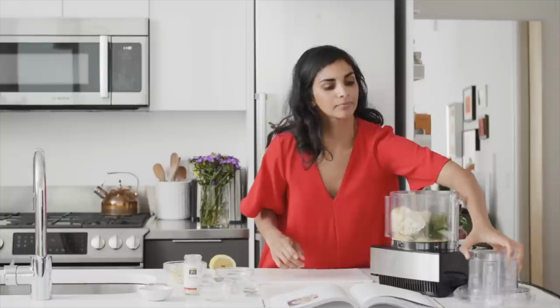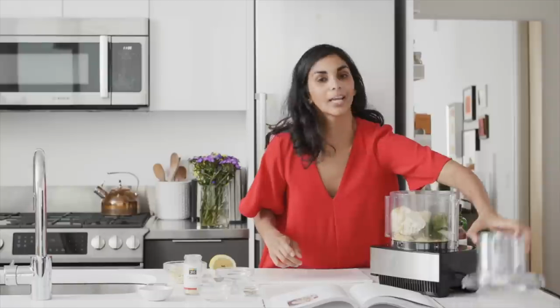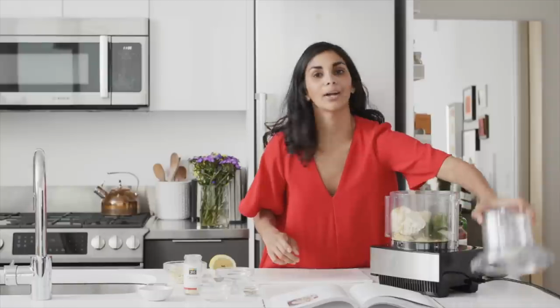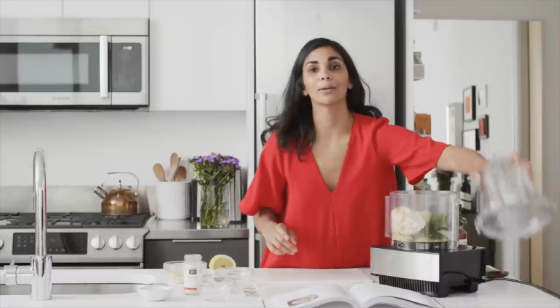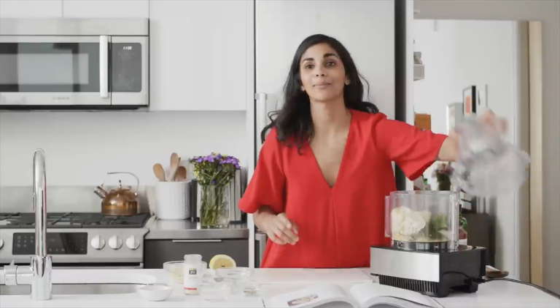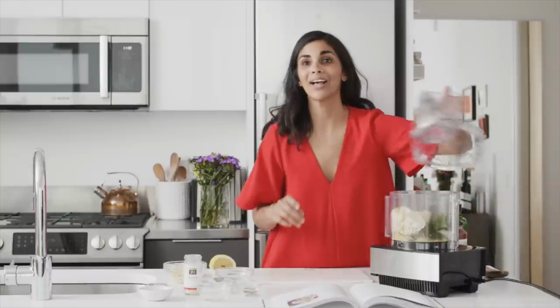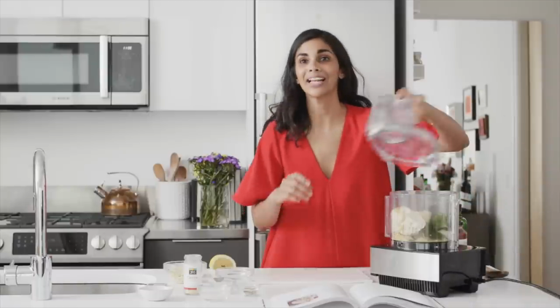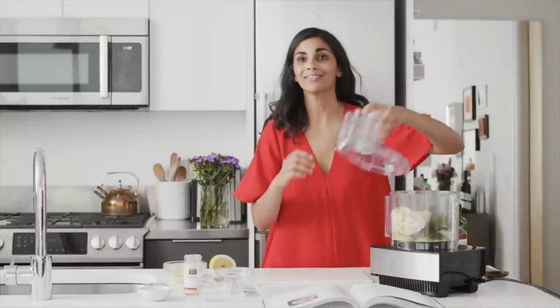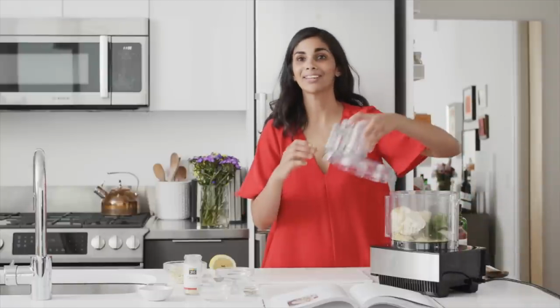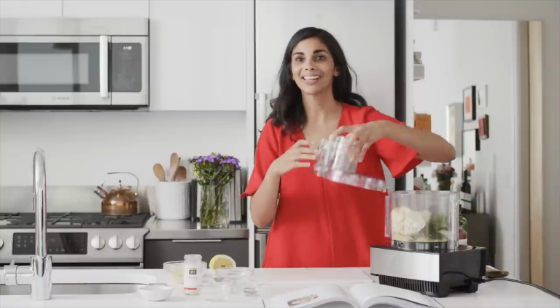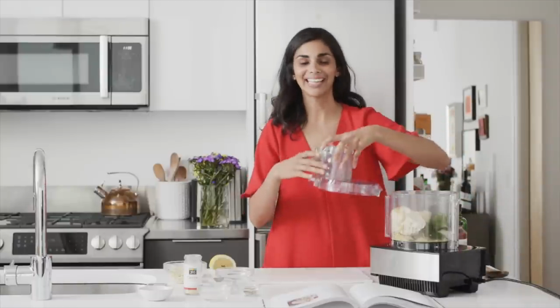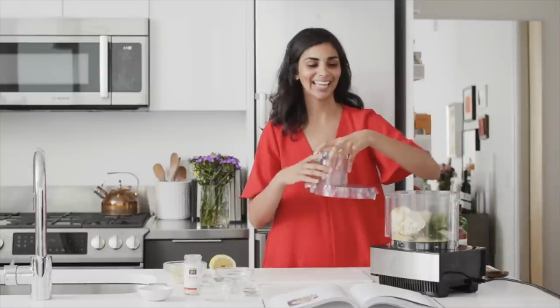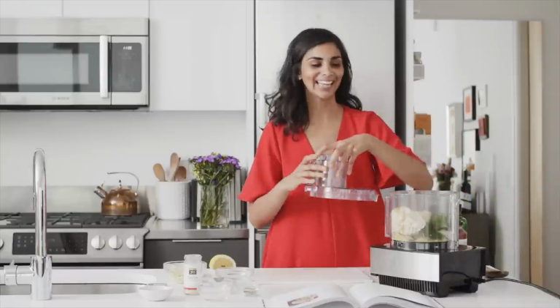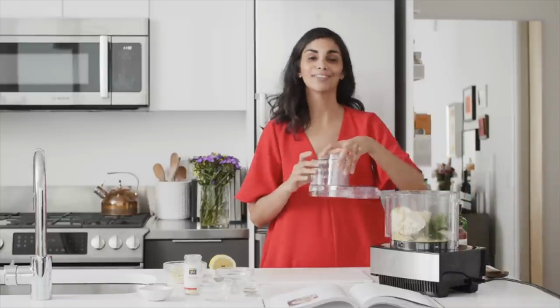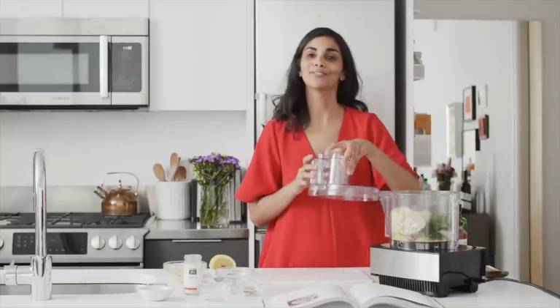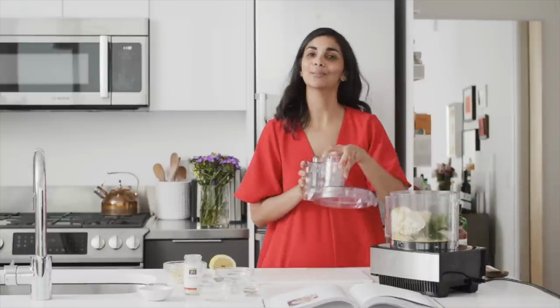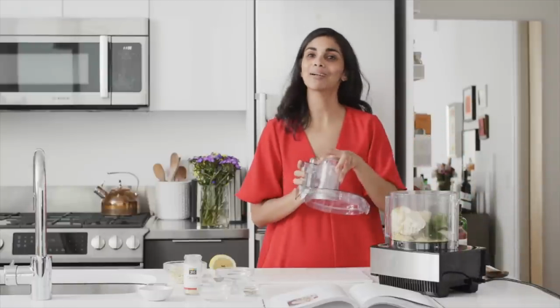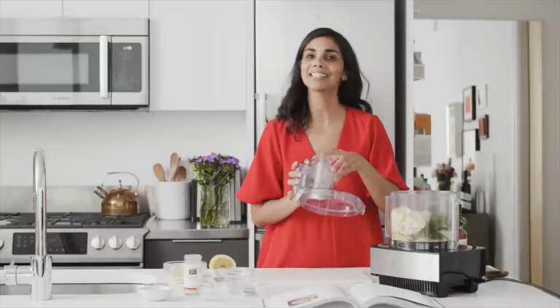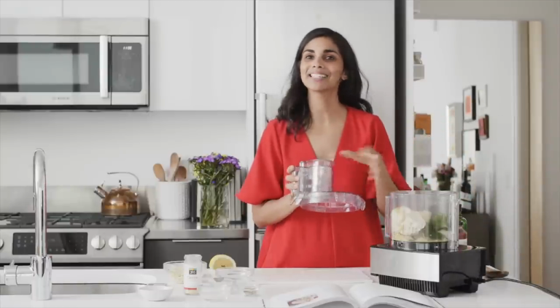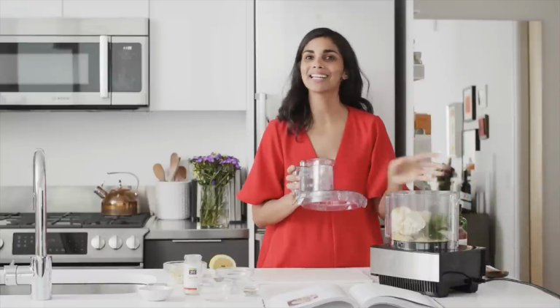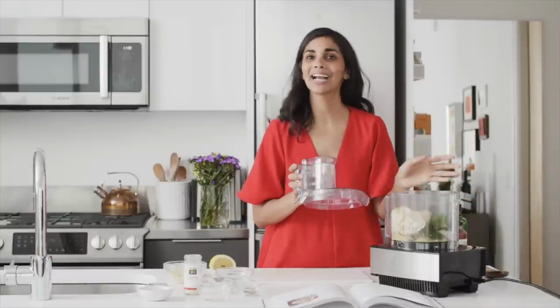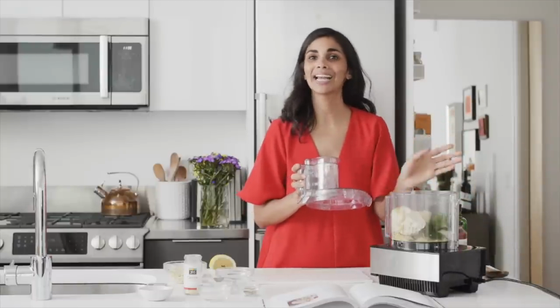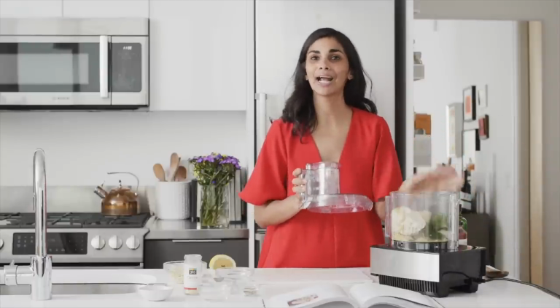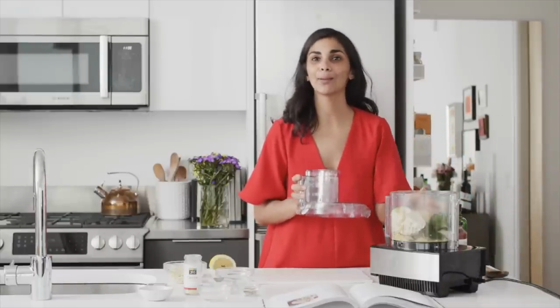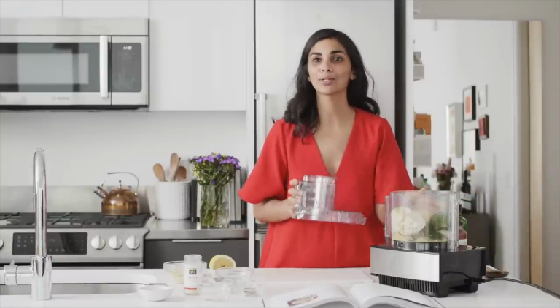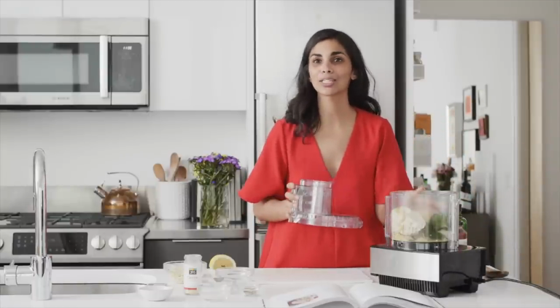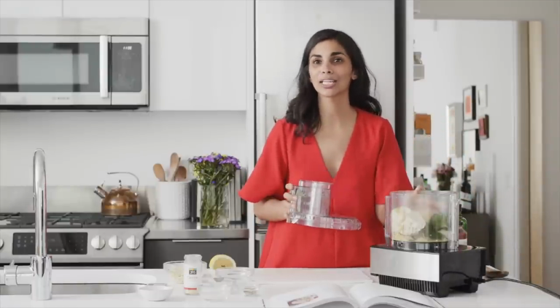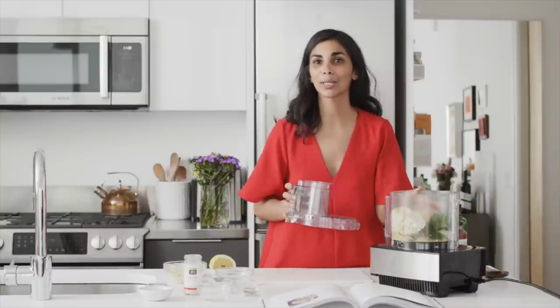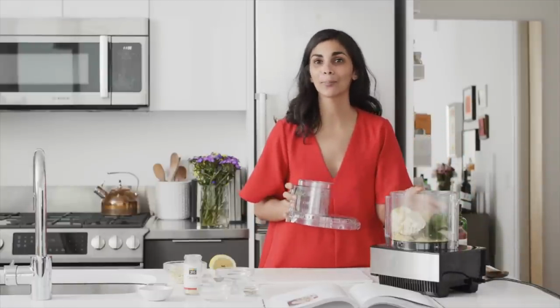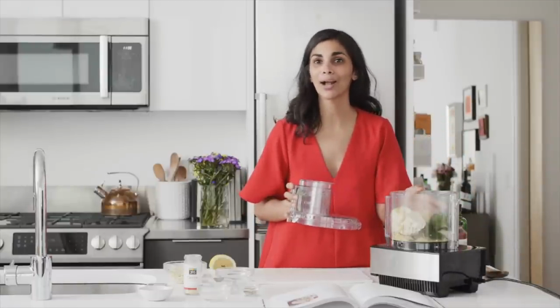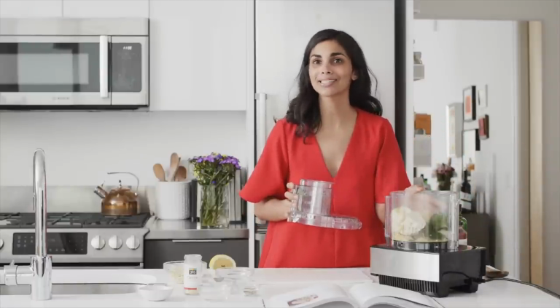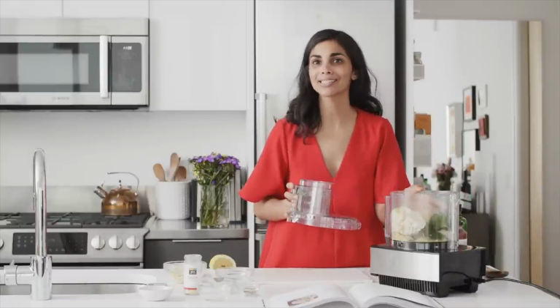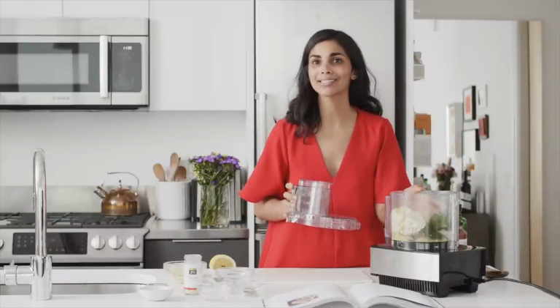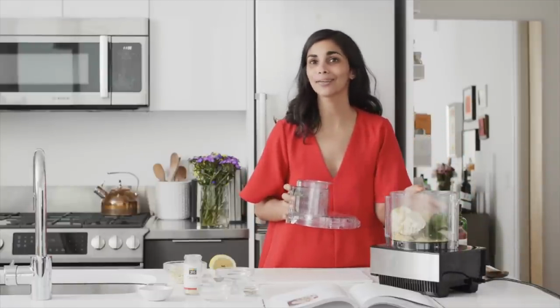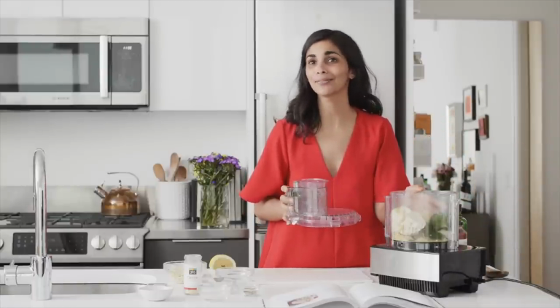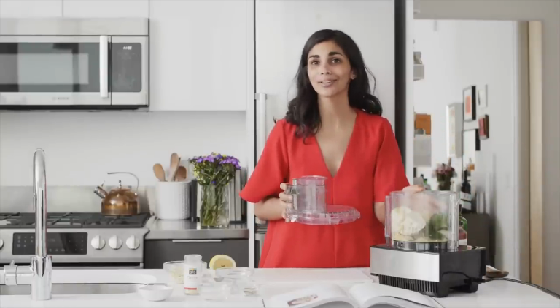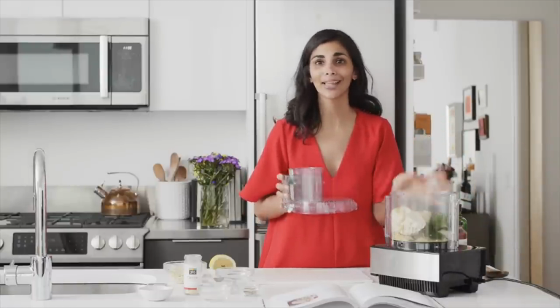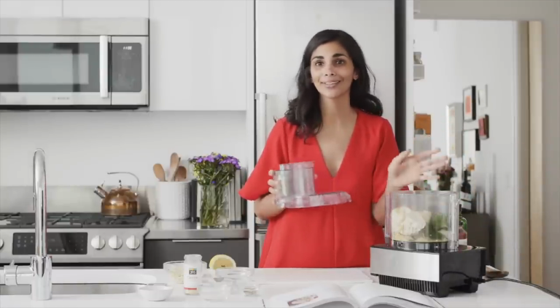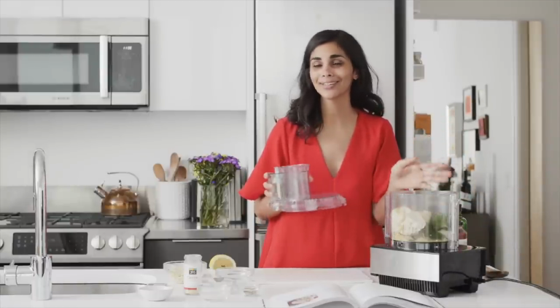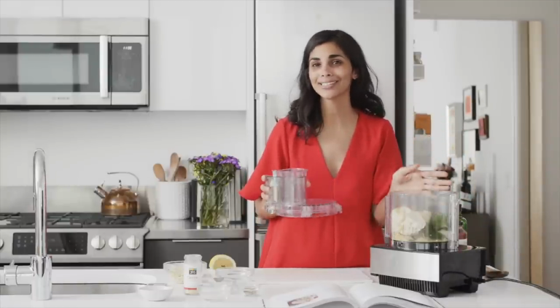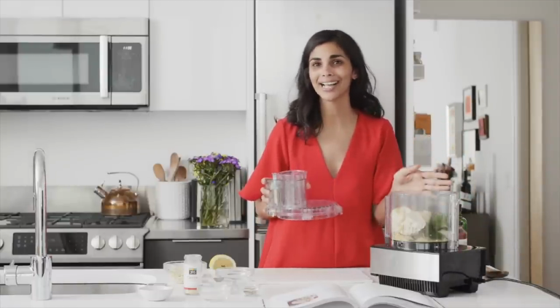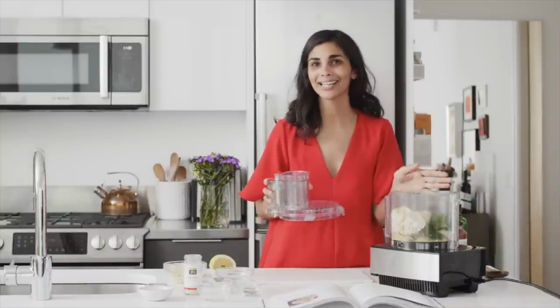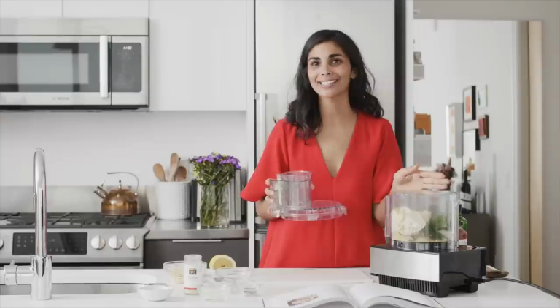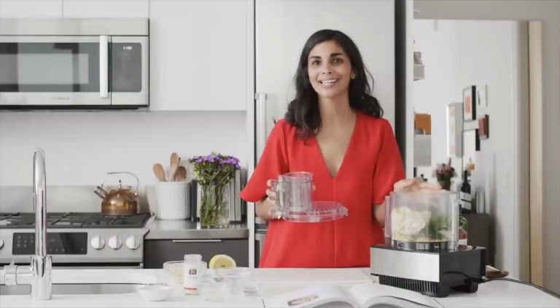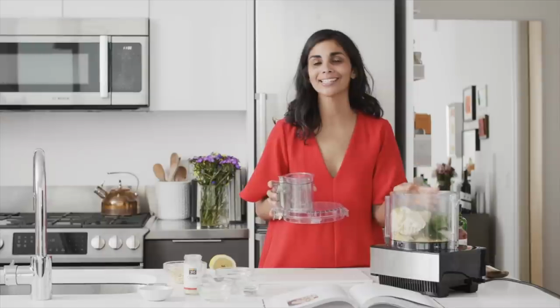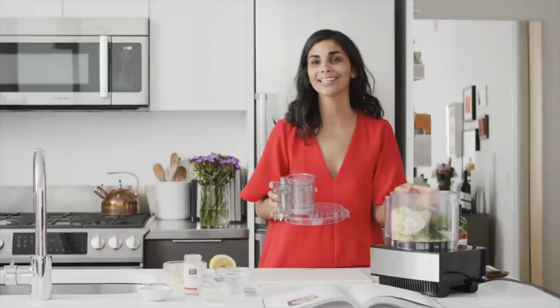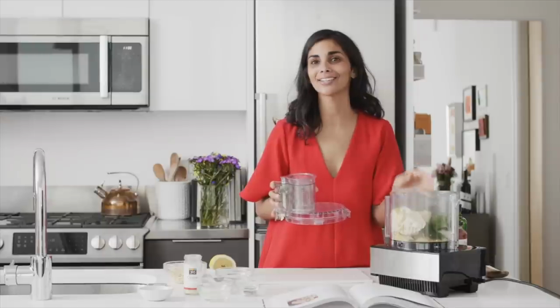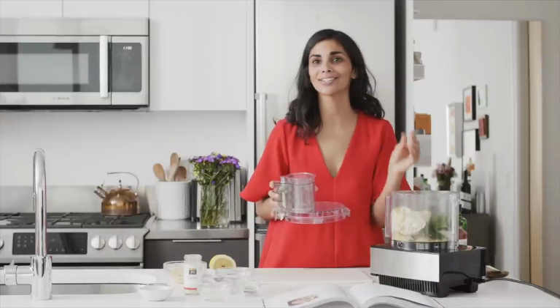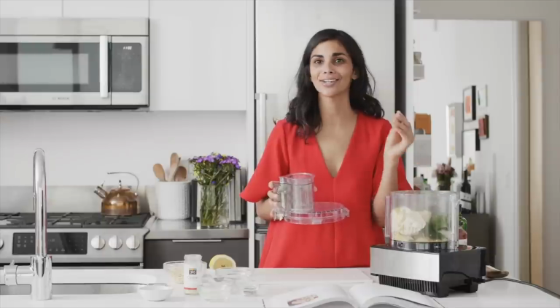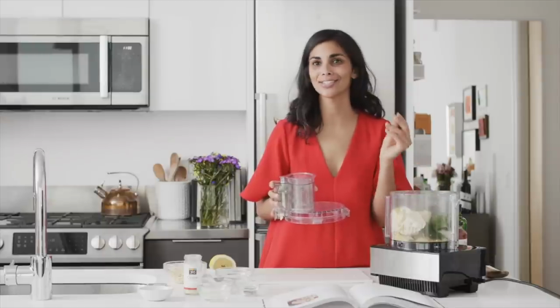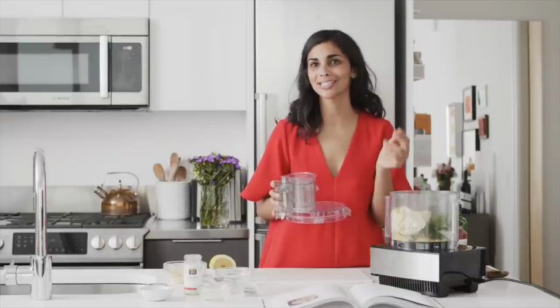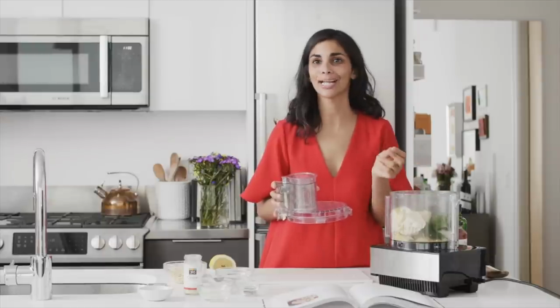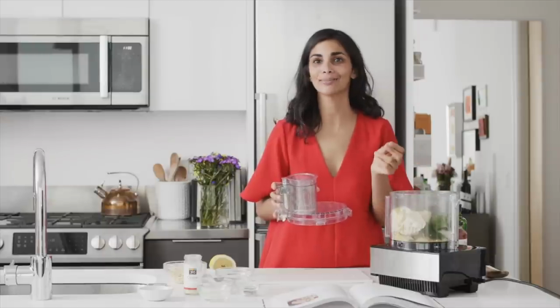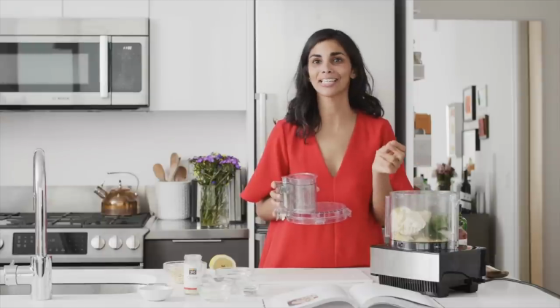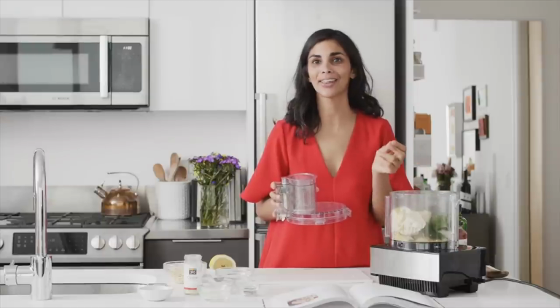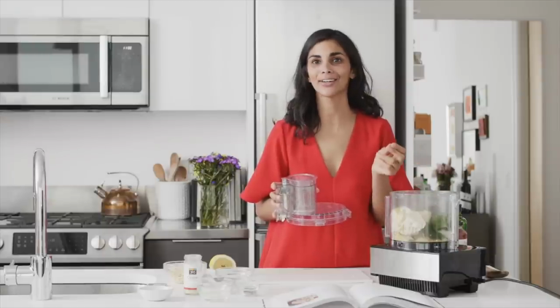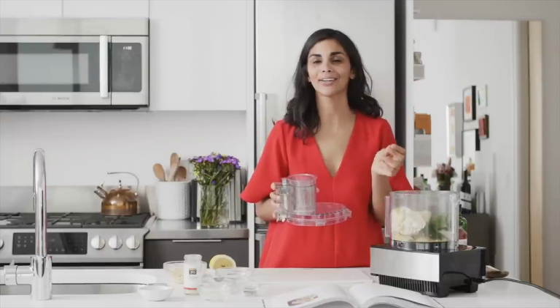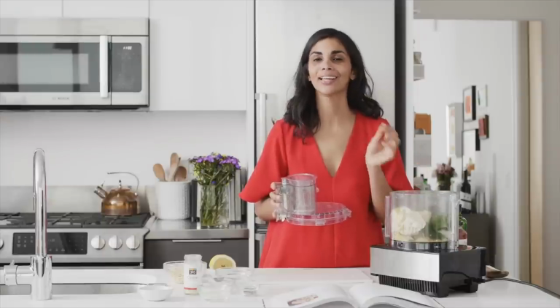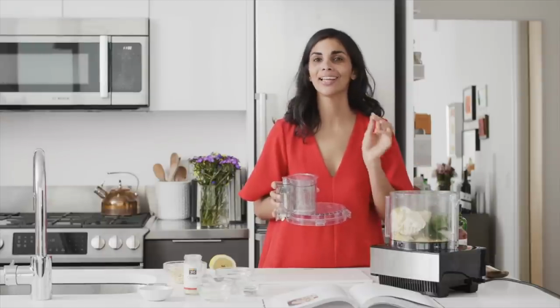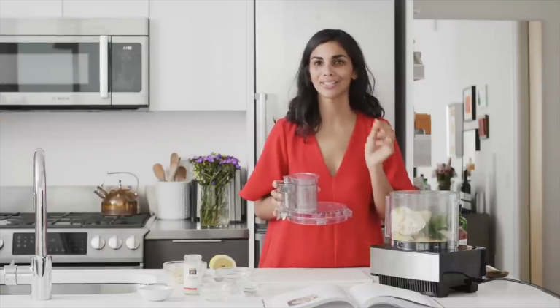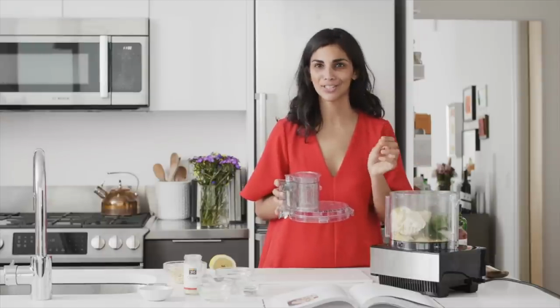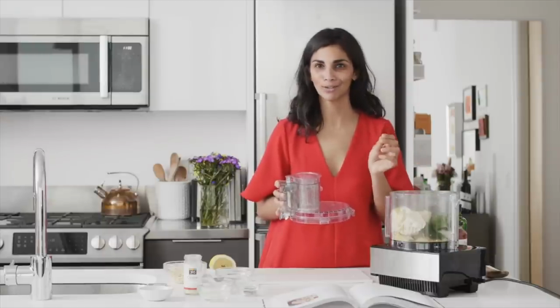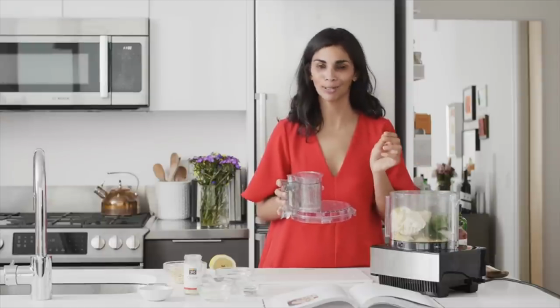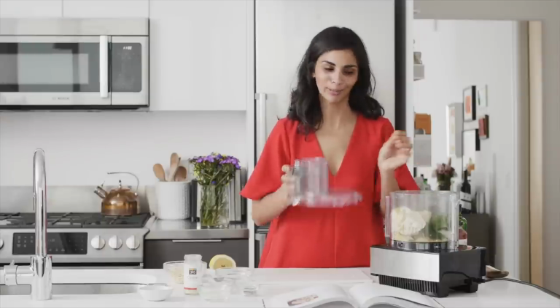We've got everything in the food processor, and now I'm just going to process it for about 30 seconds until it starts to come together and is creamy.